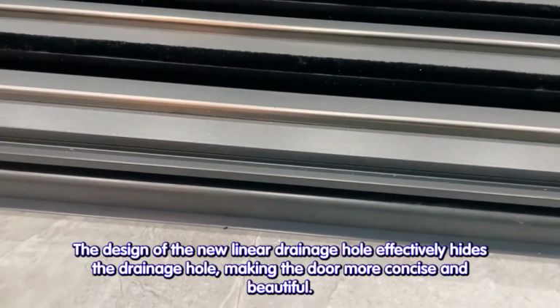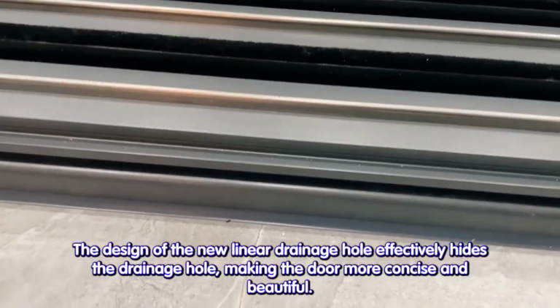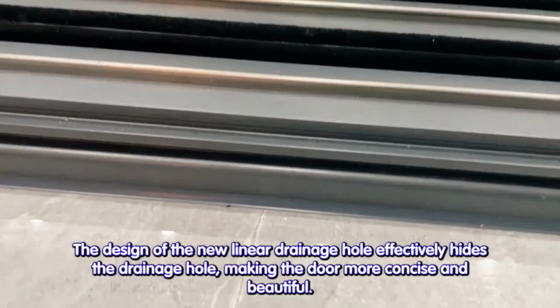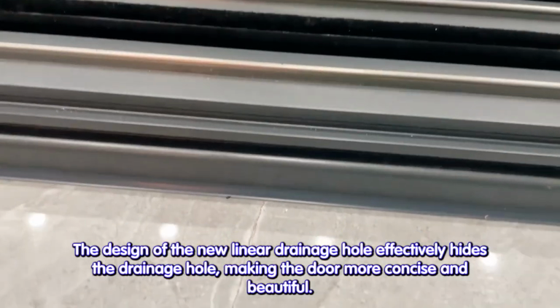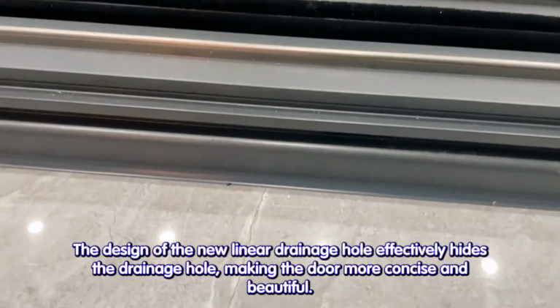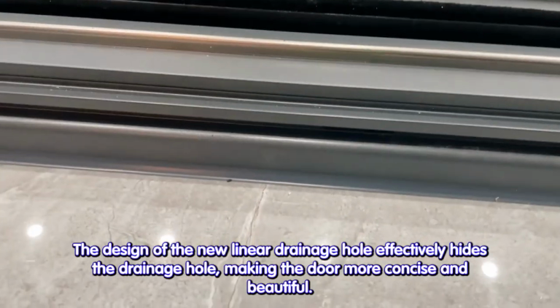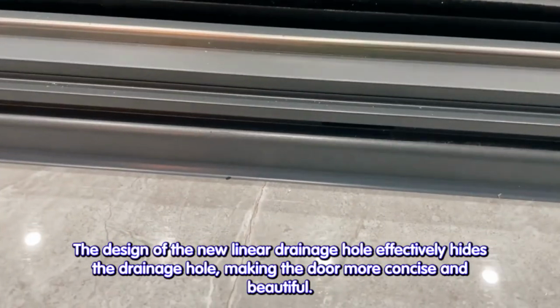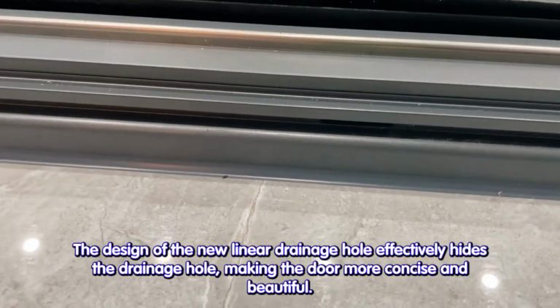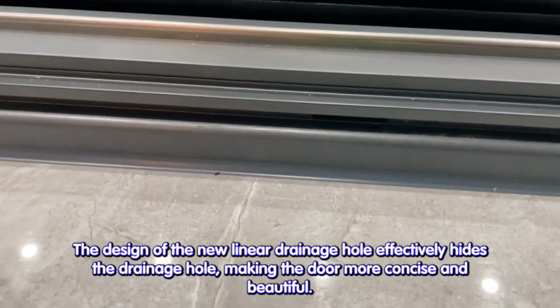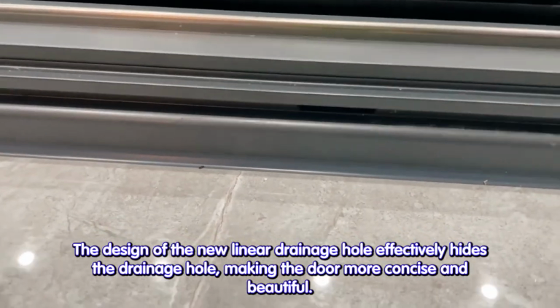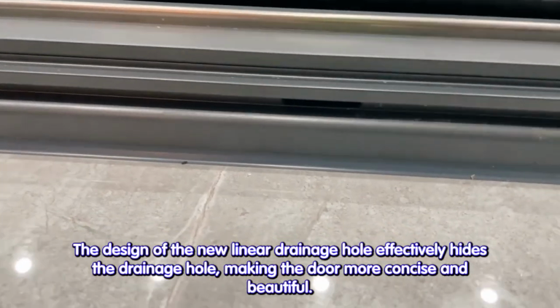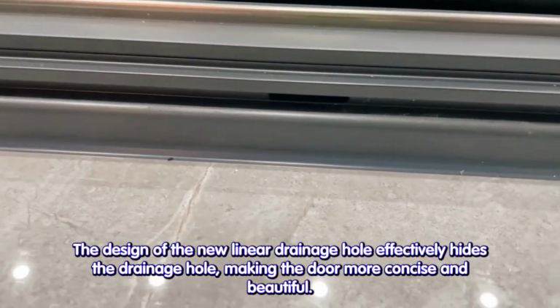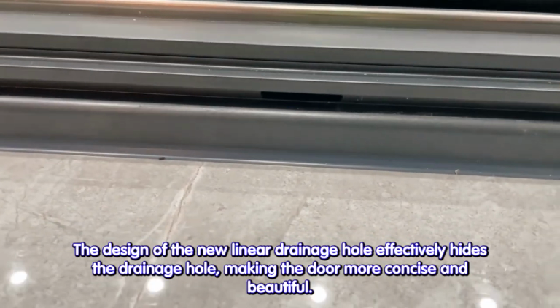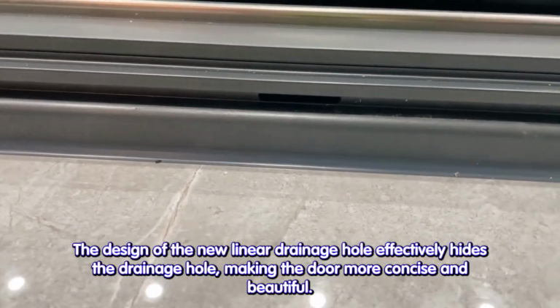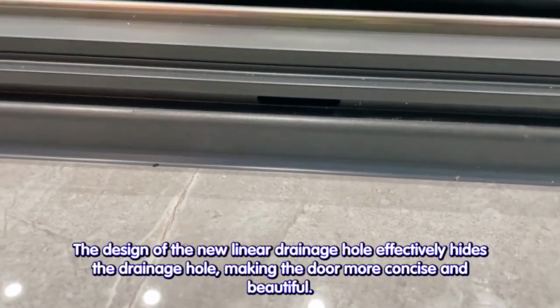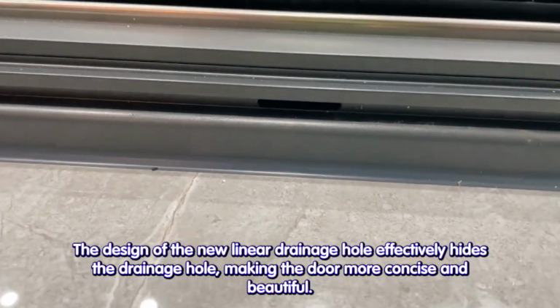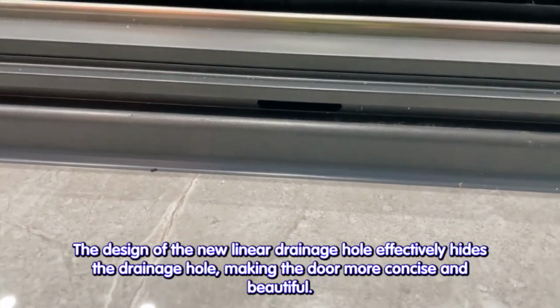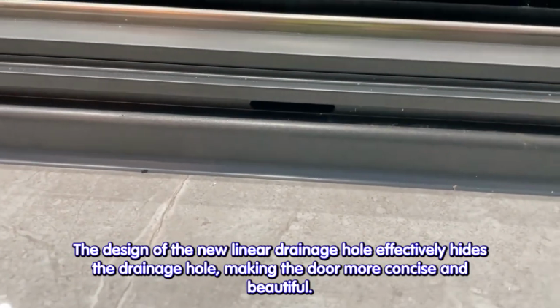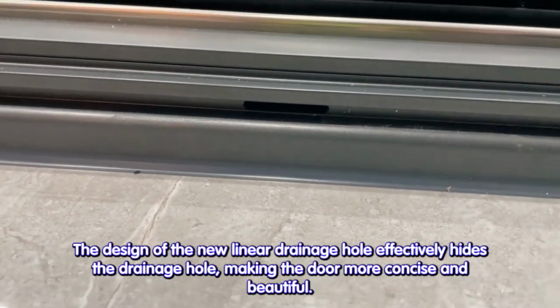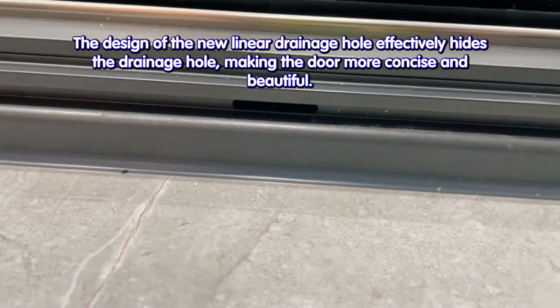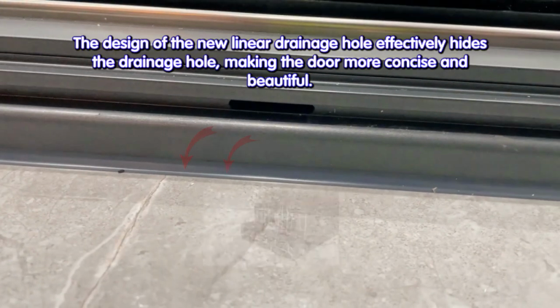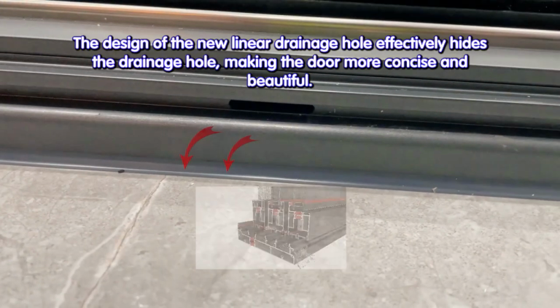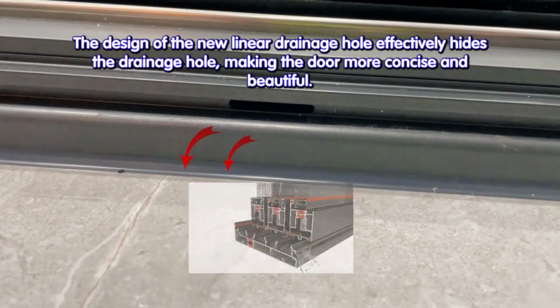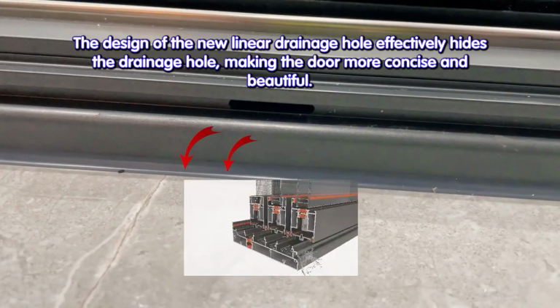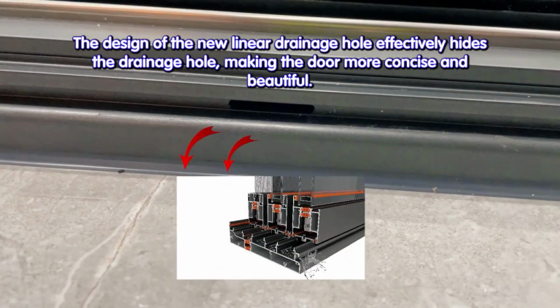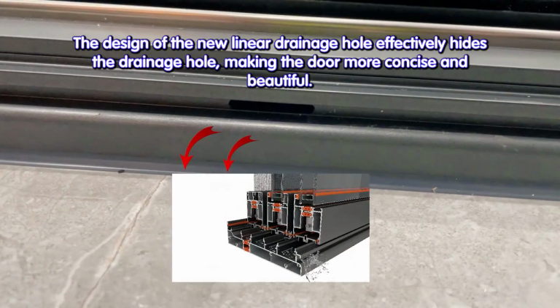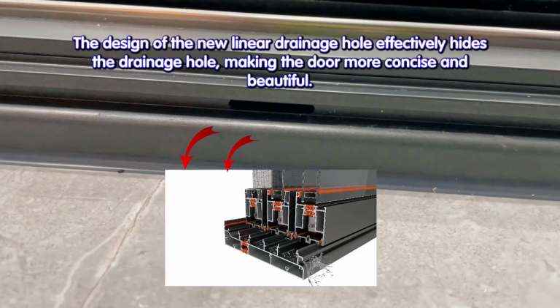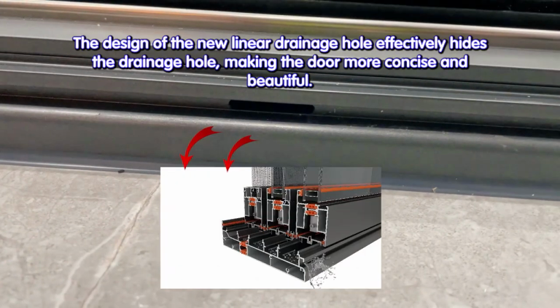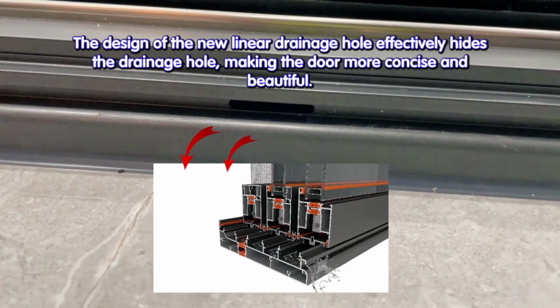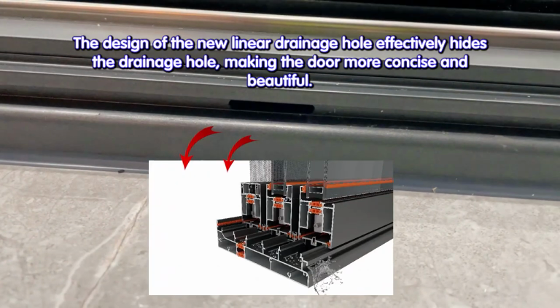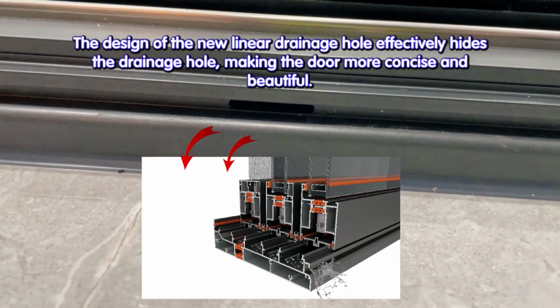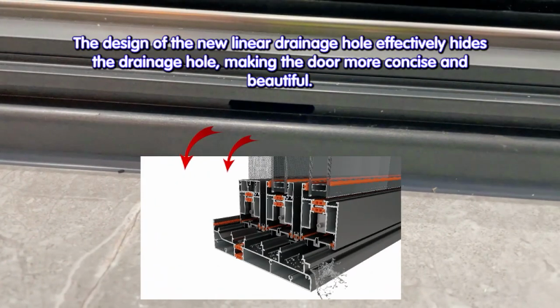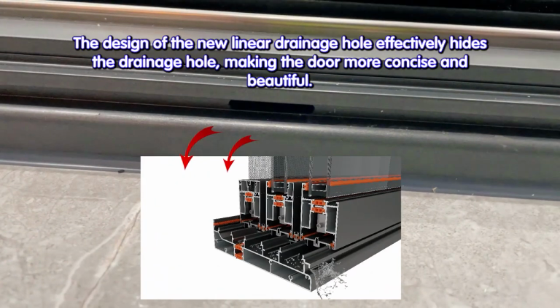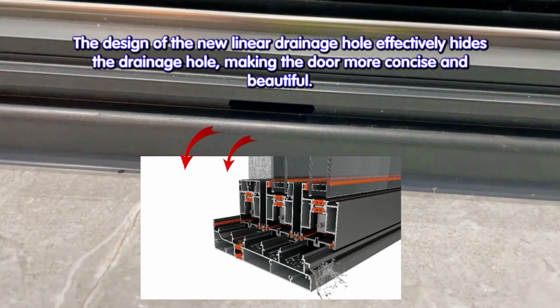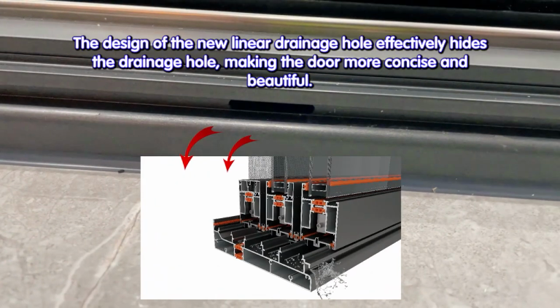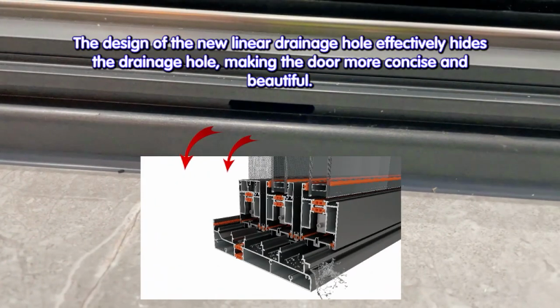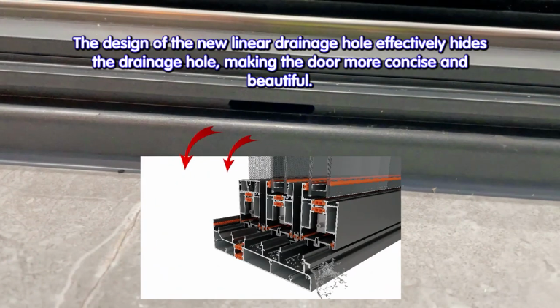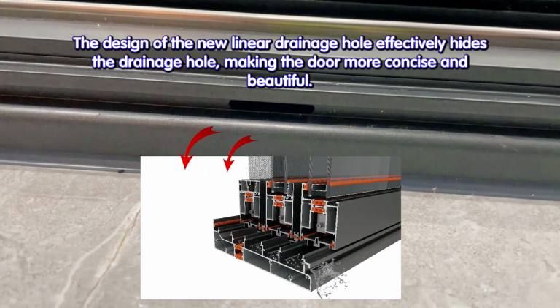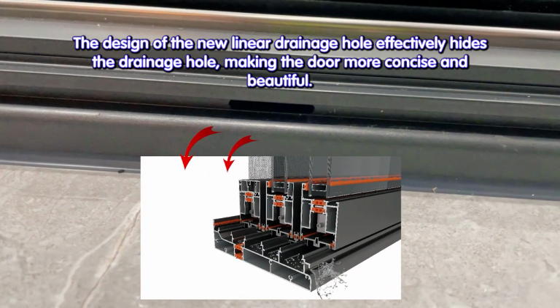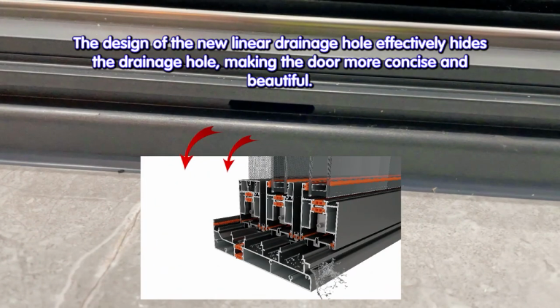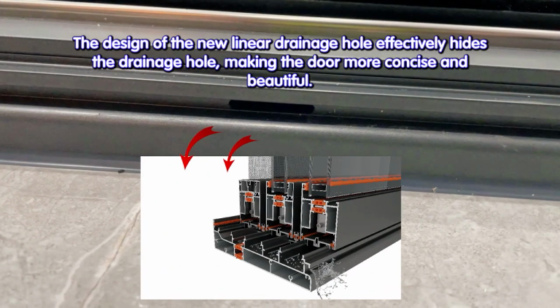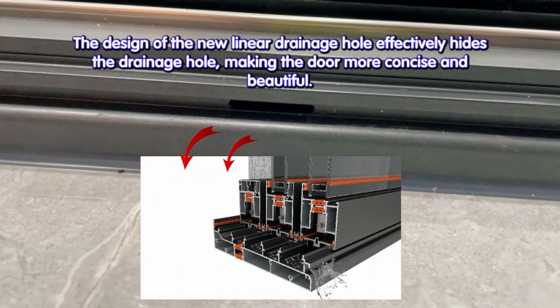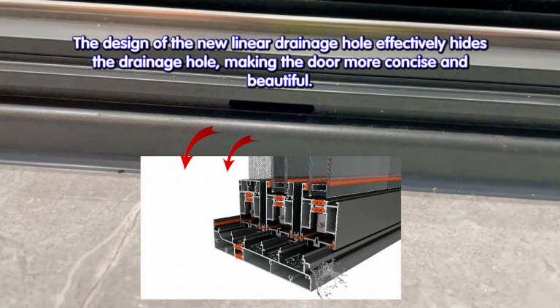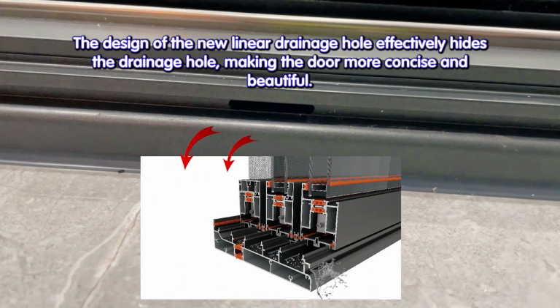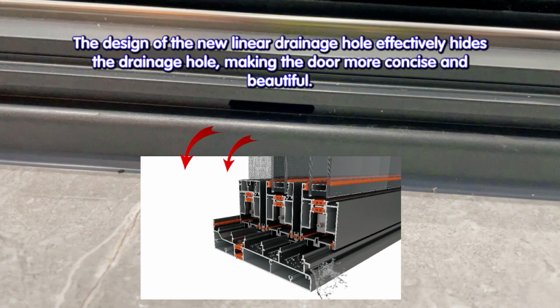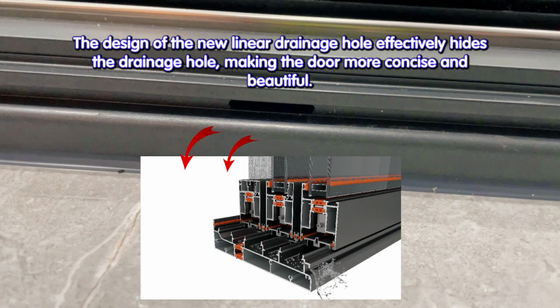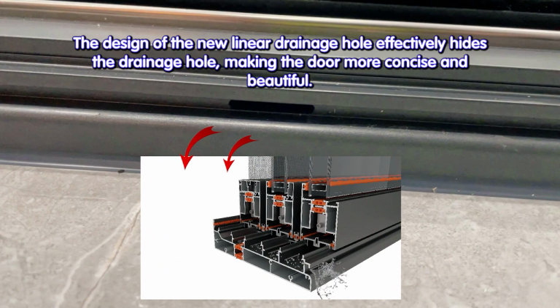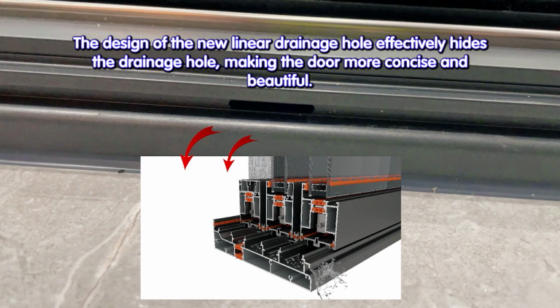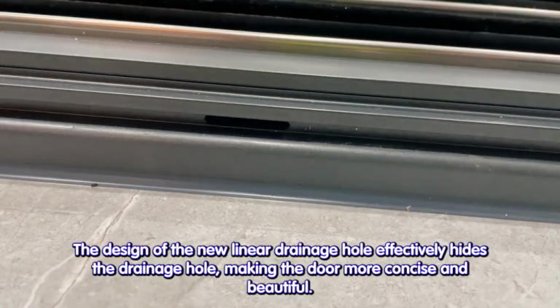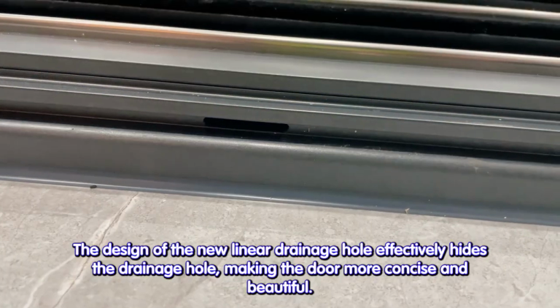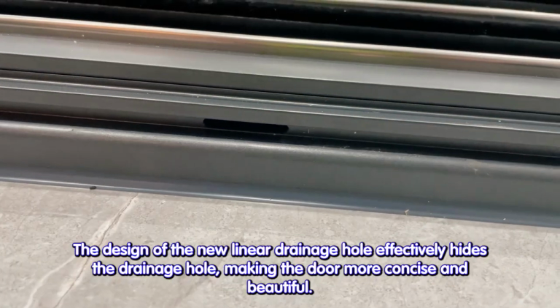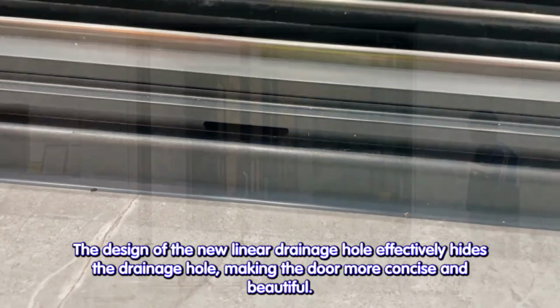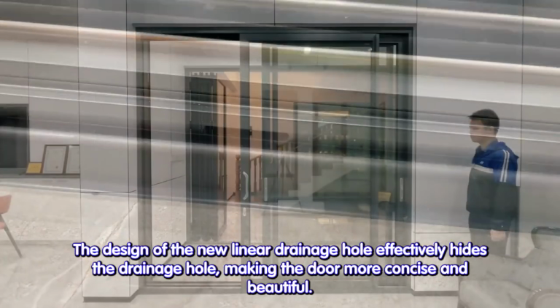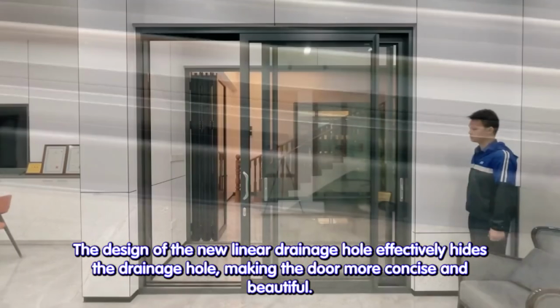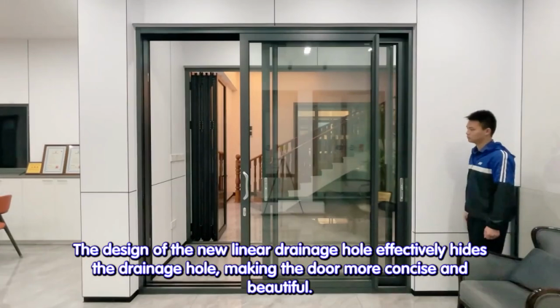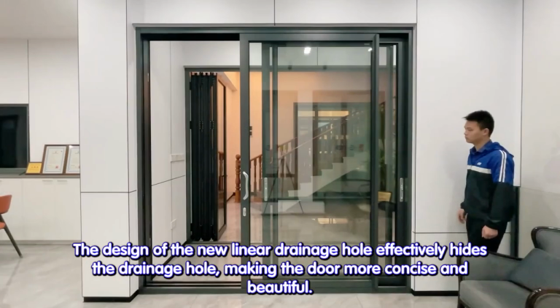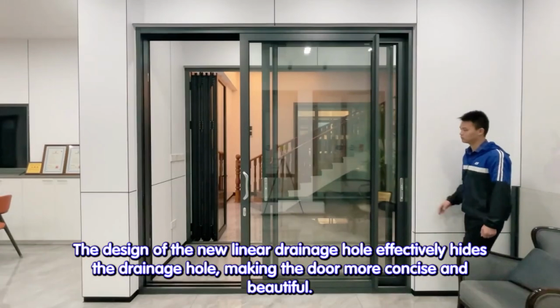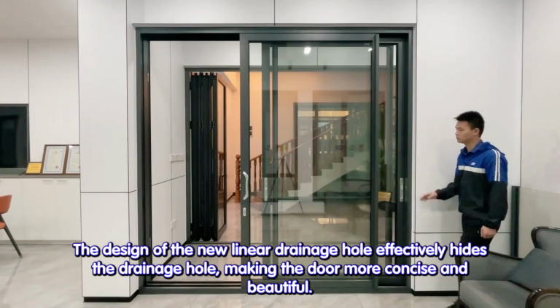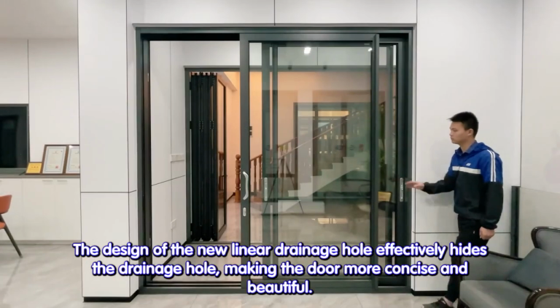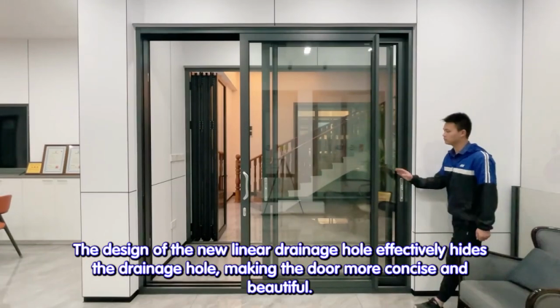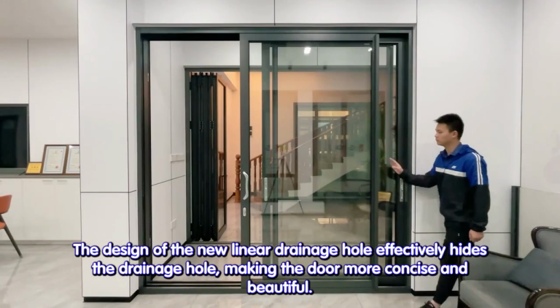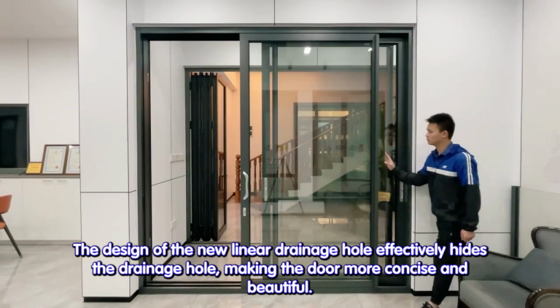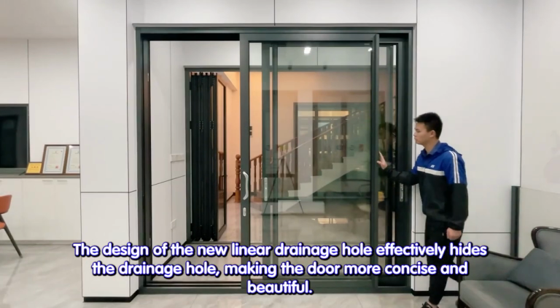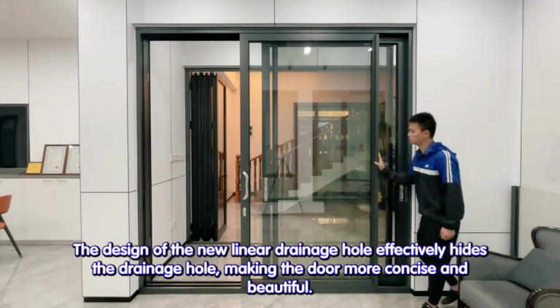The design of the new linear drainage hole effectively hides the drainage hole, making the door more concise and beautiful.